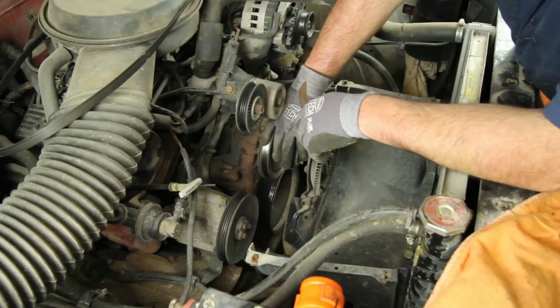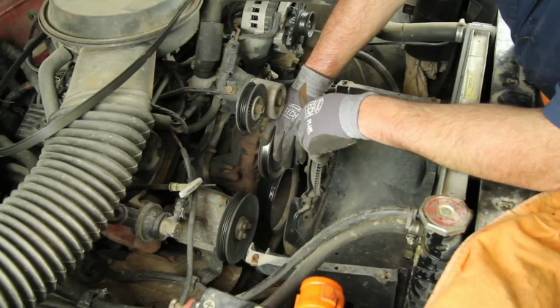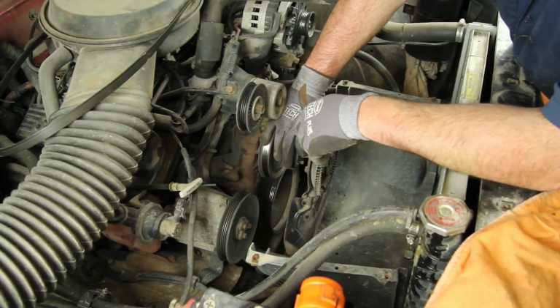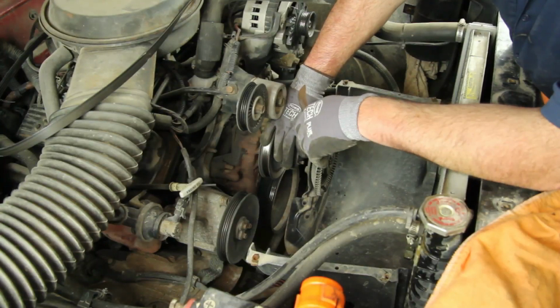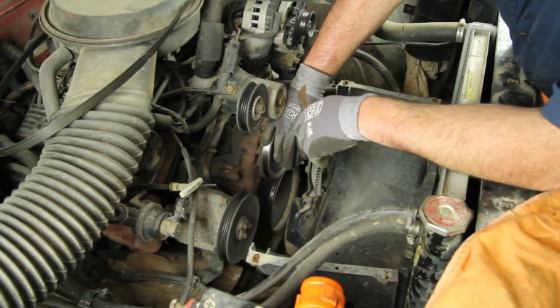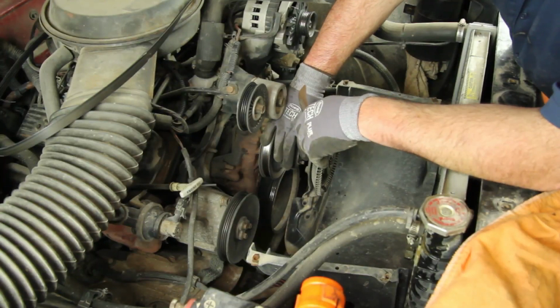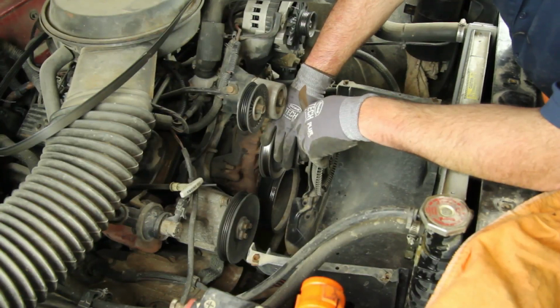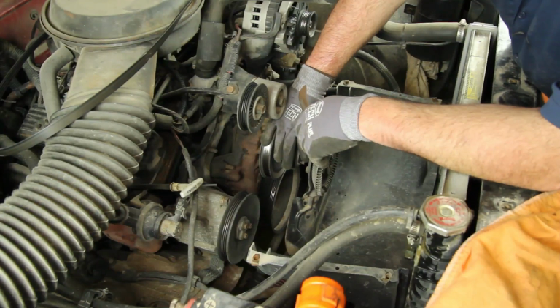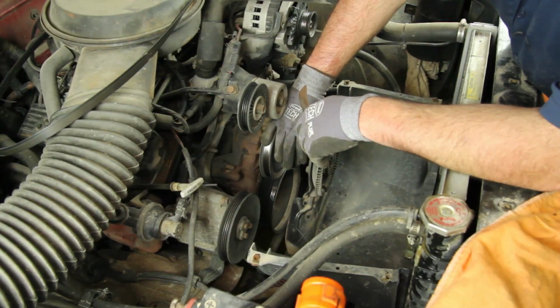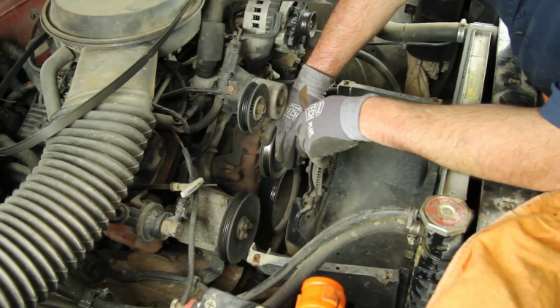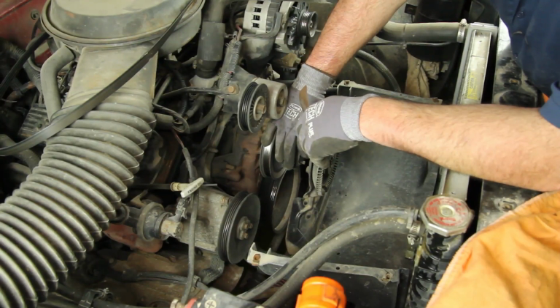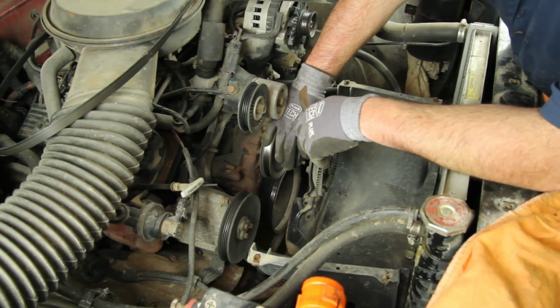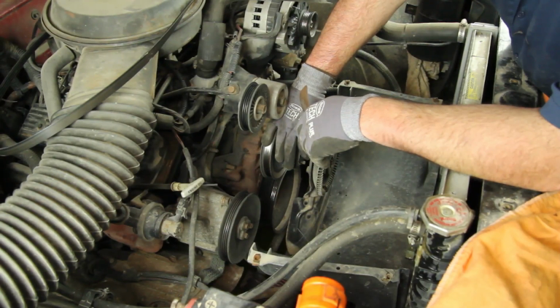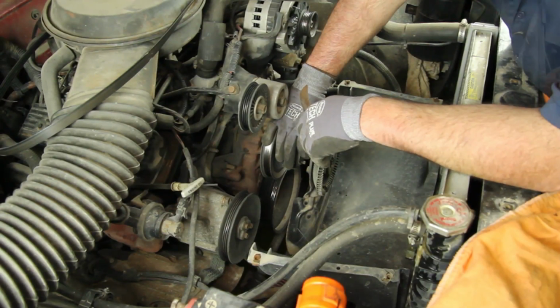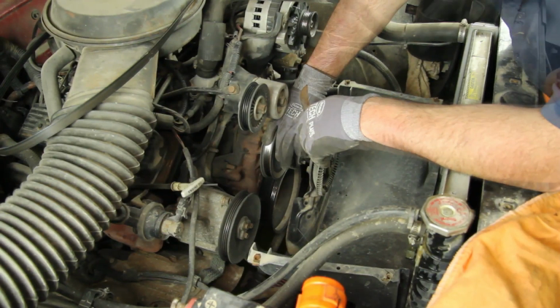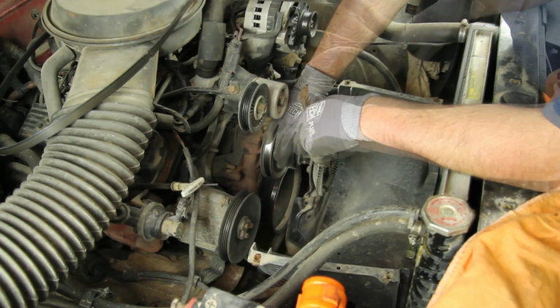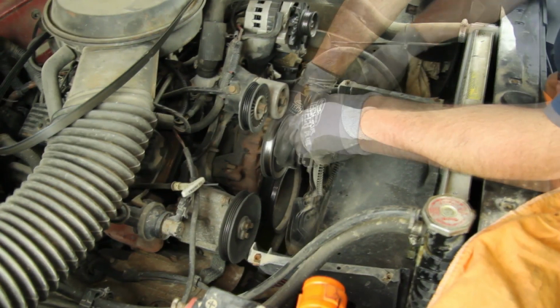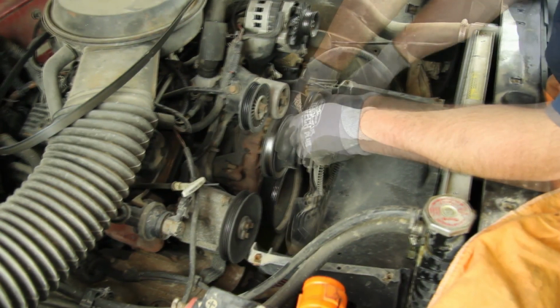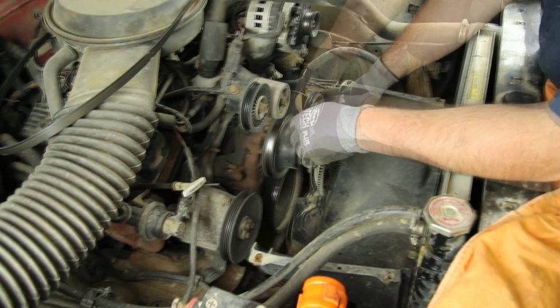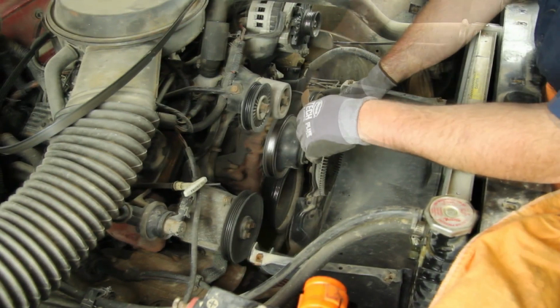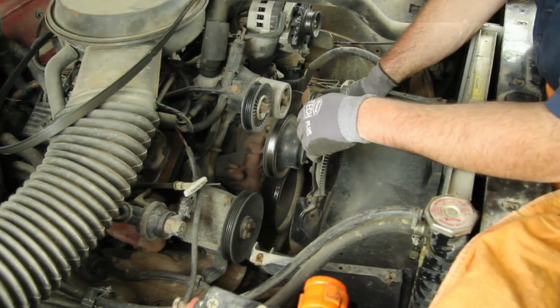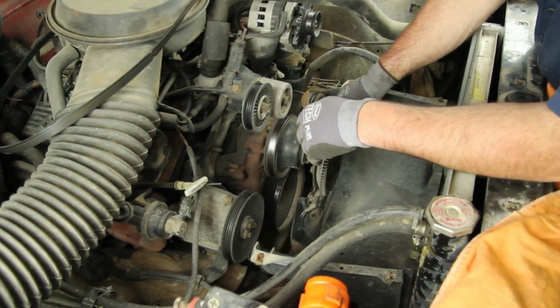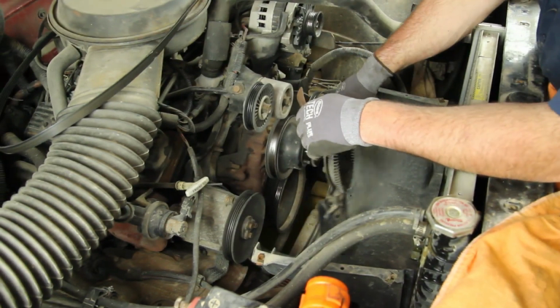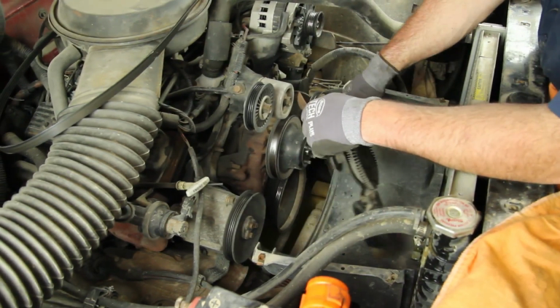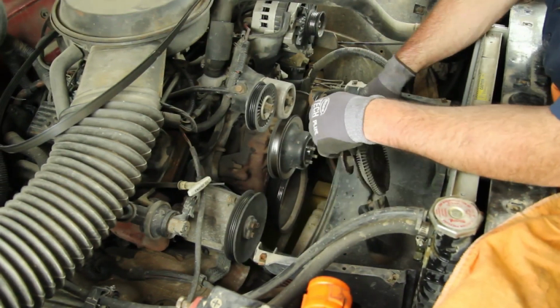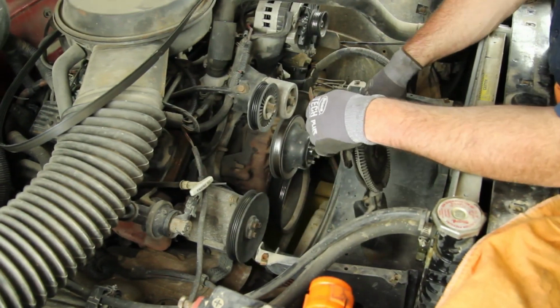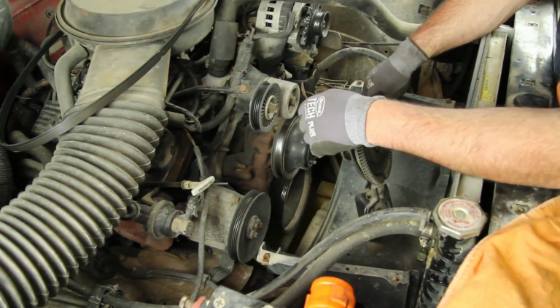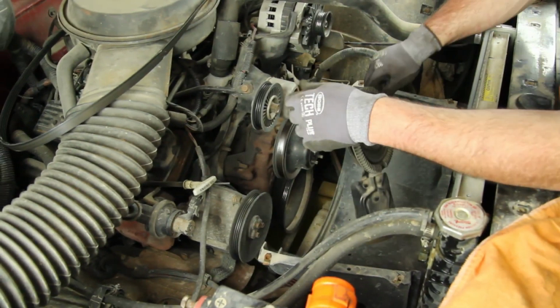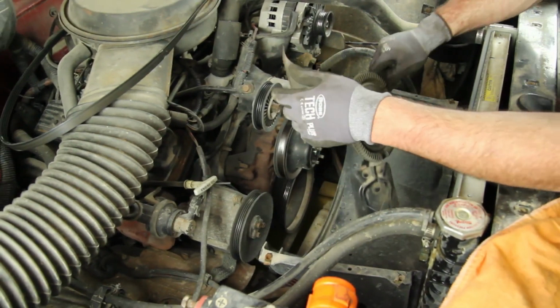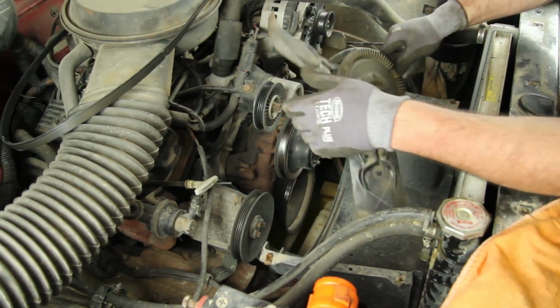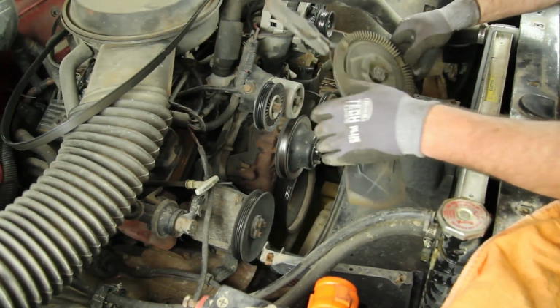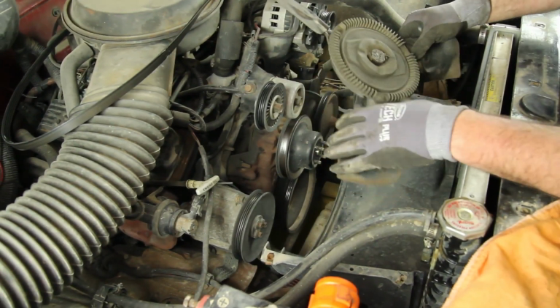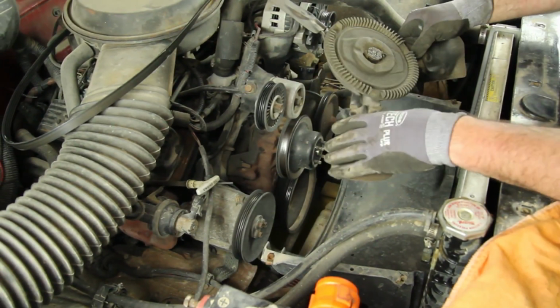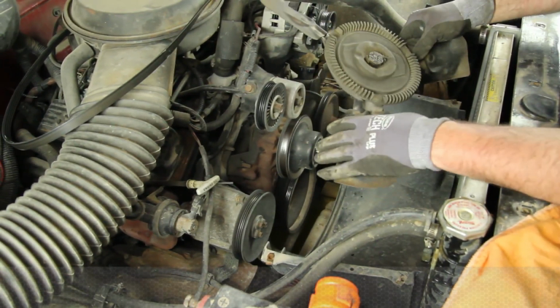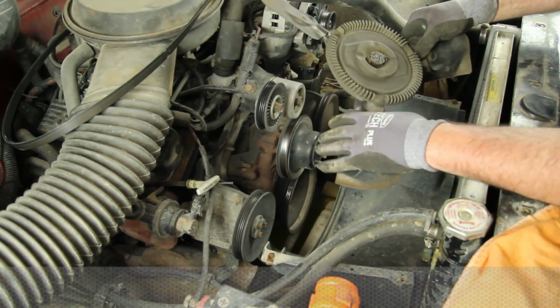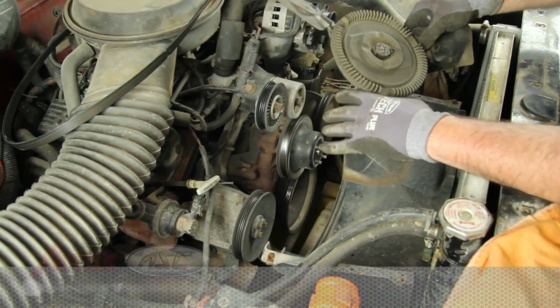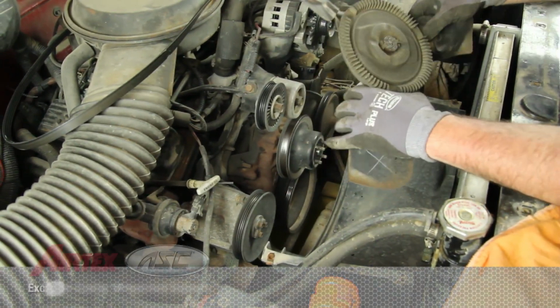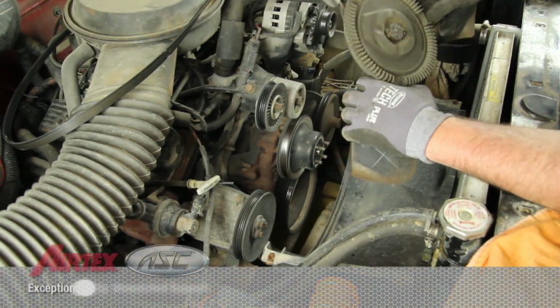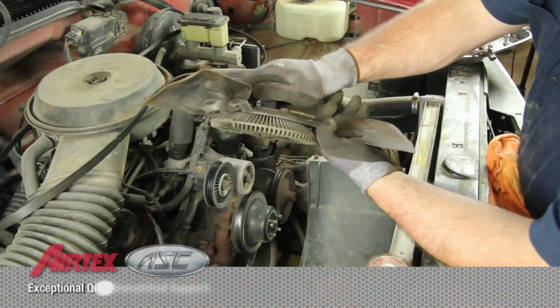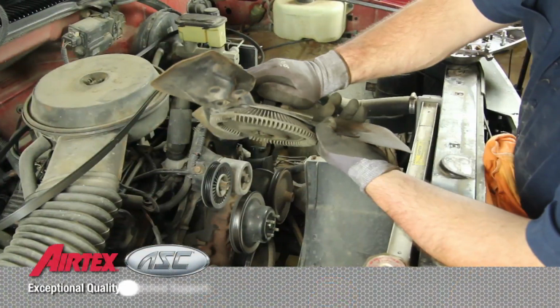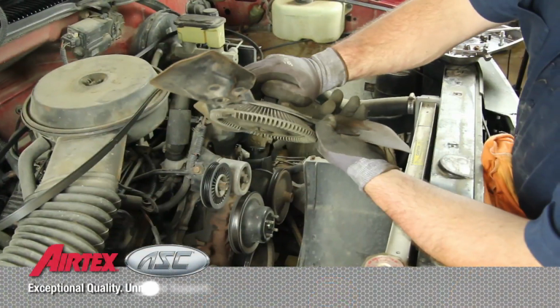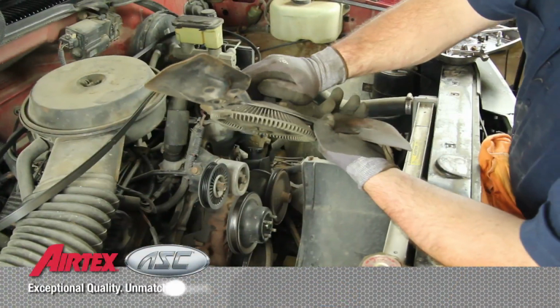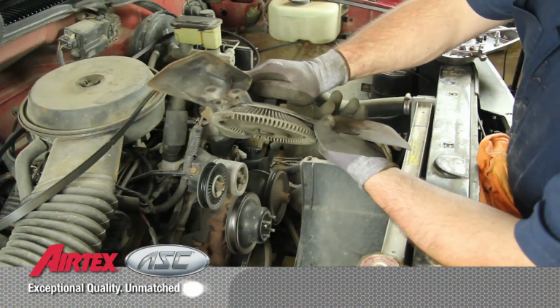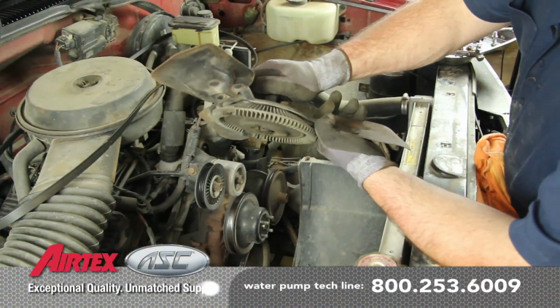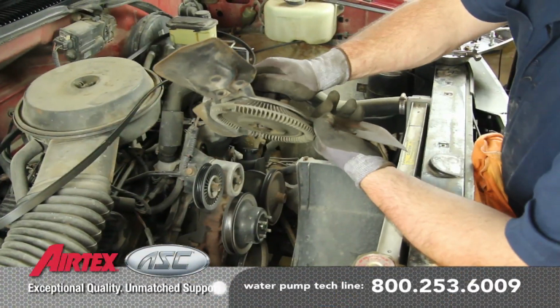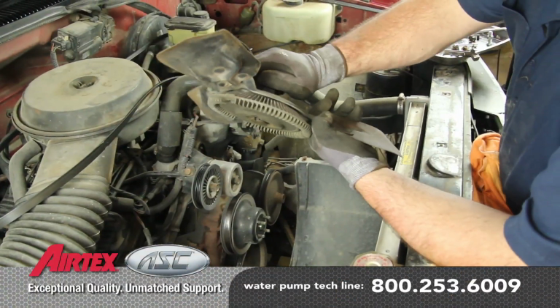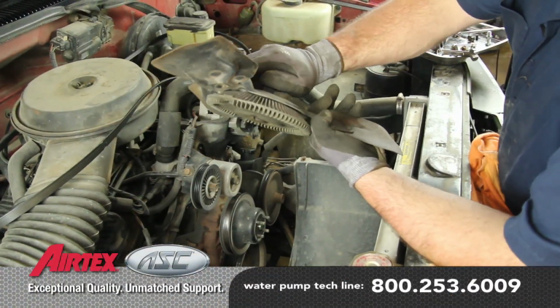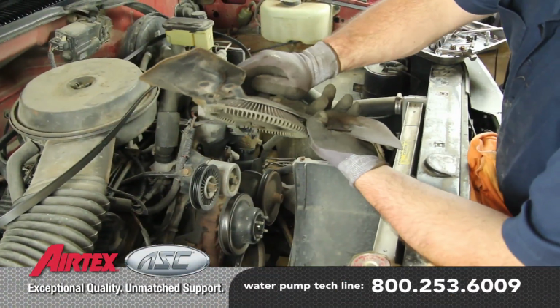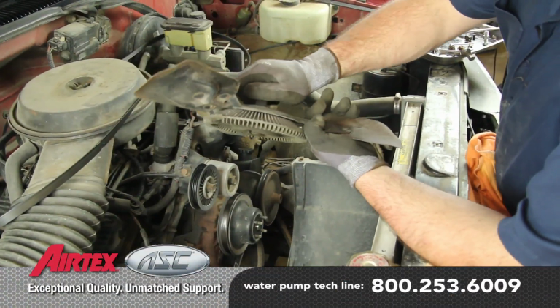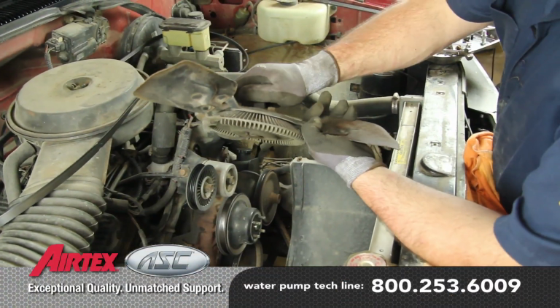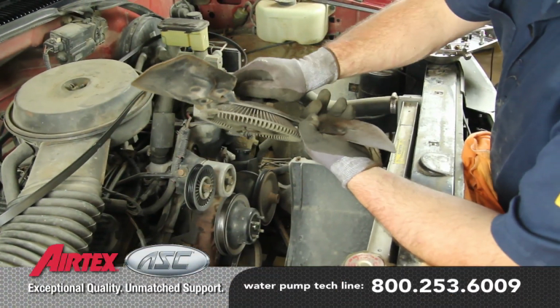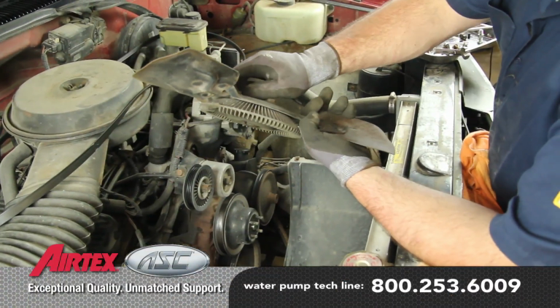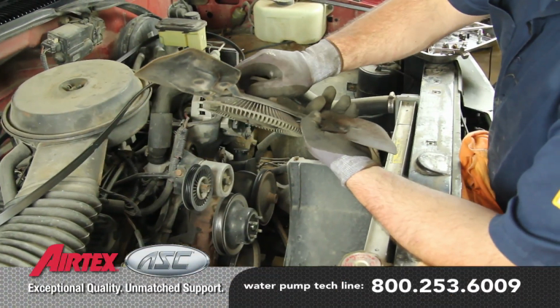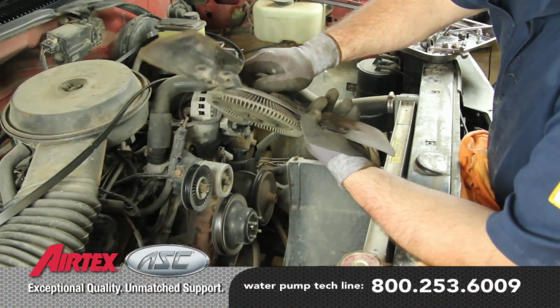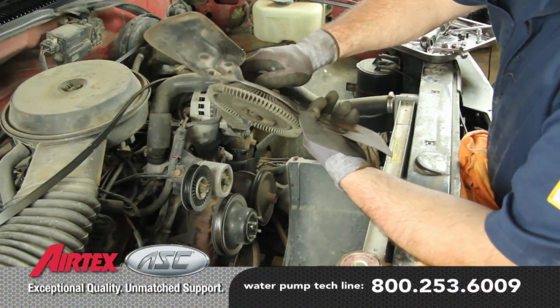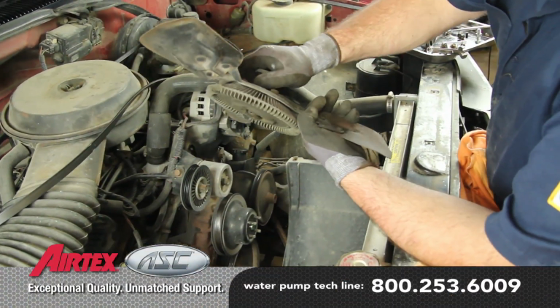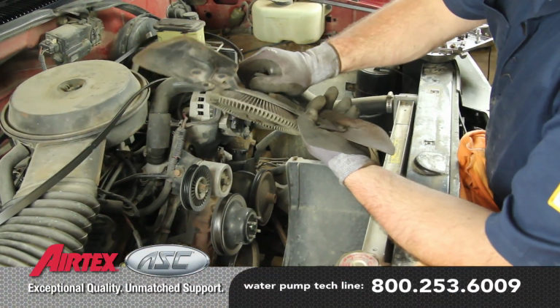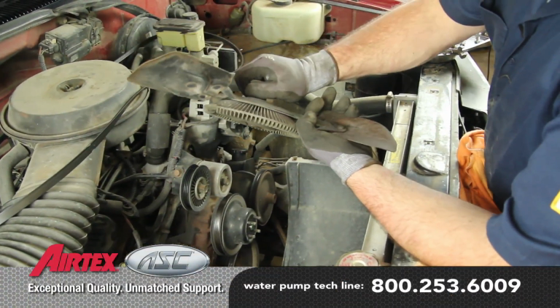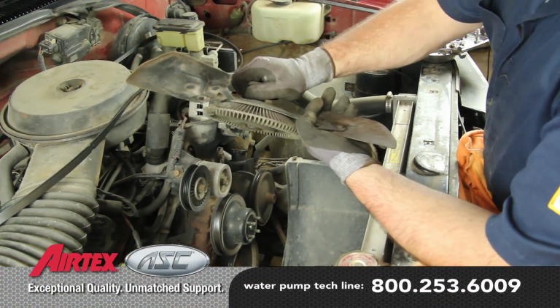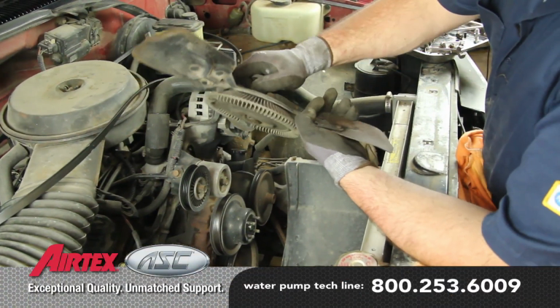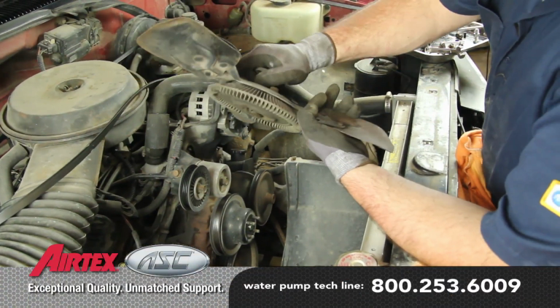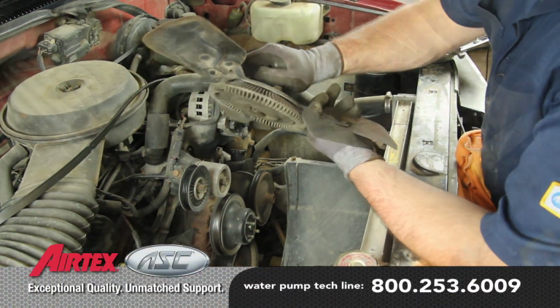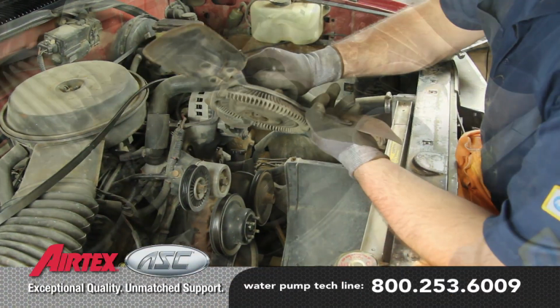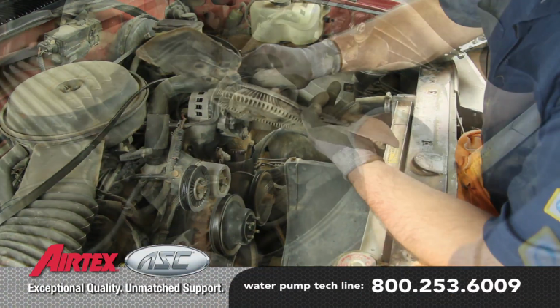Finish removing the fan clutch and pulley. Check the fan clutch for oil leaks or loose bearing.